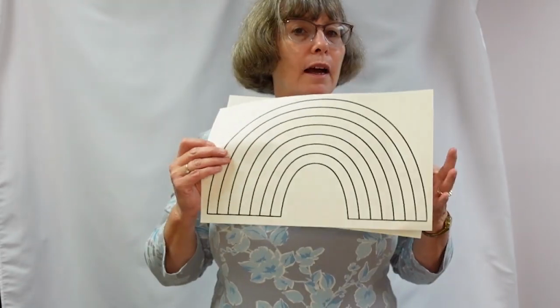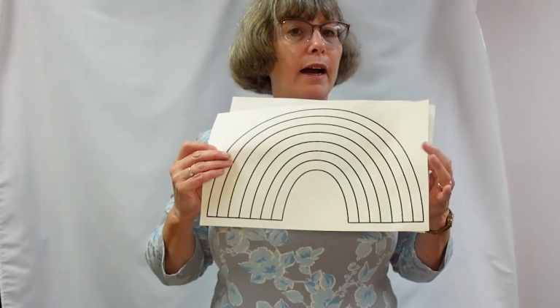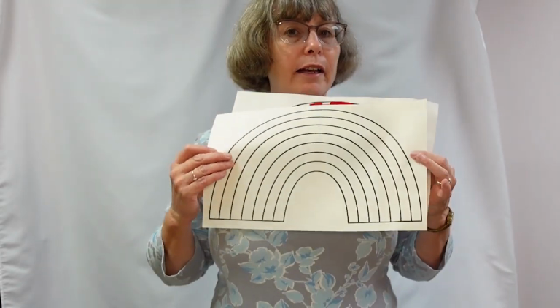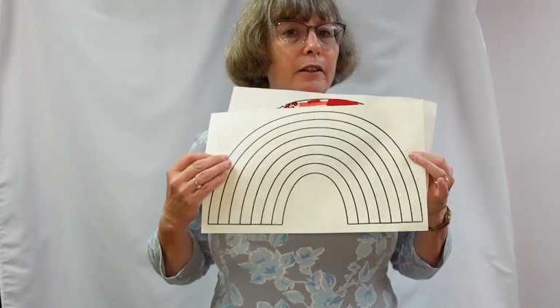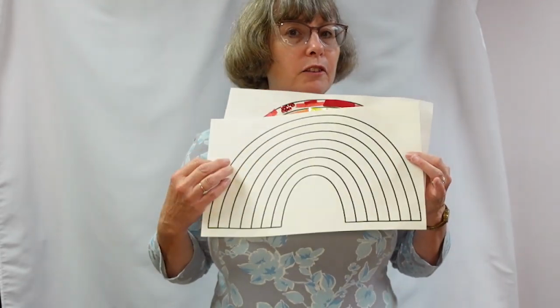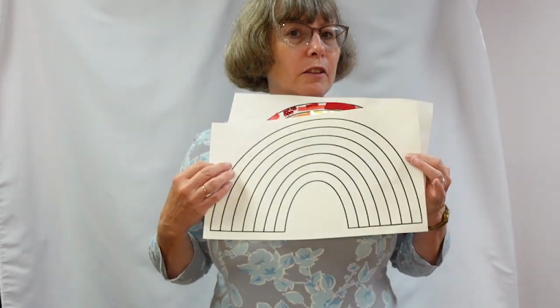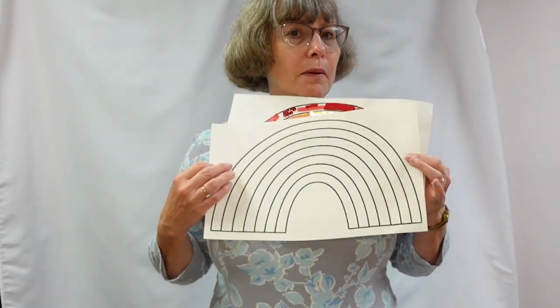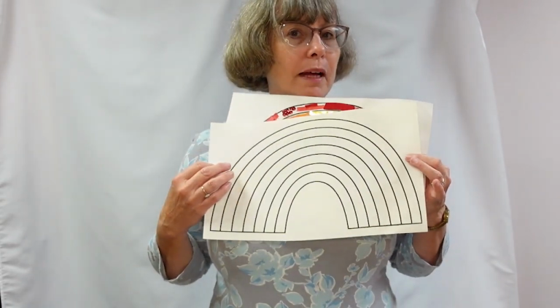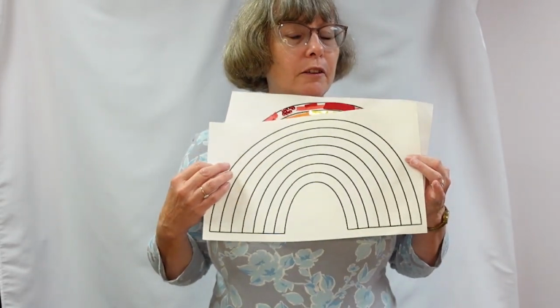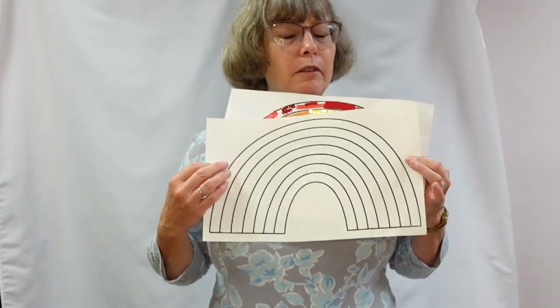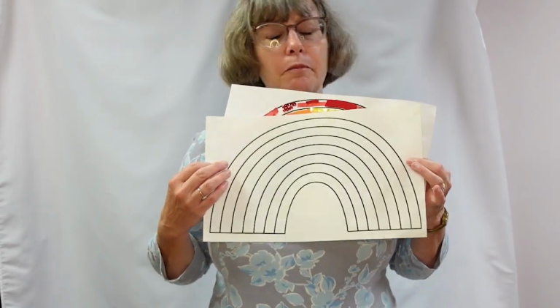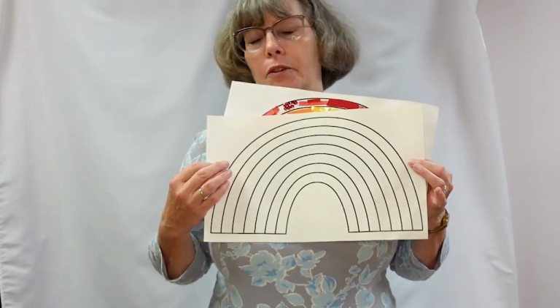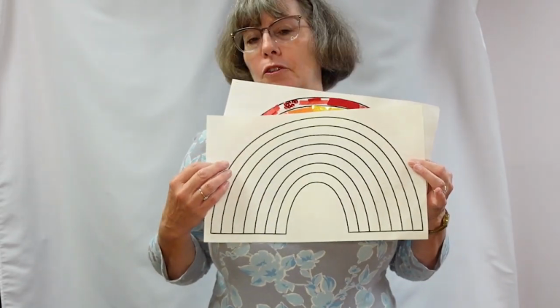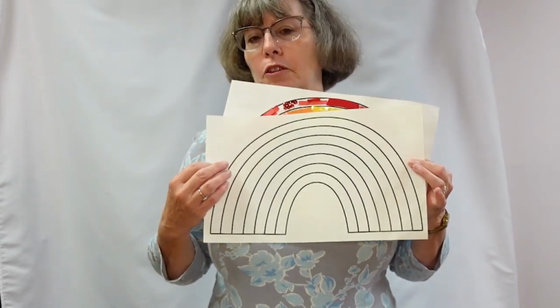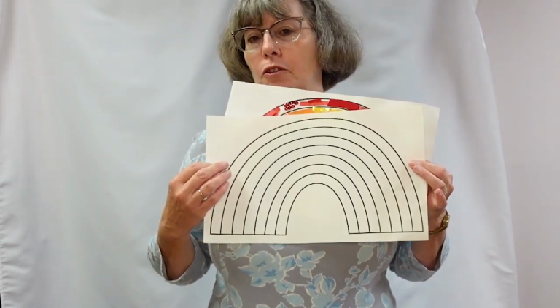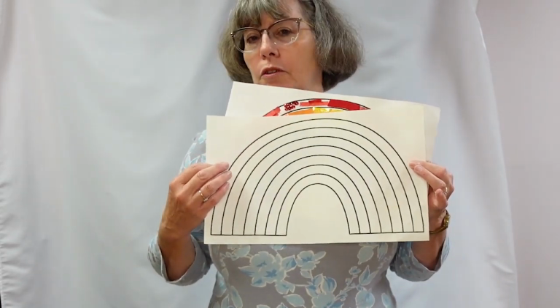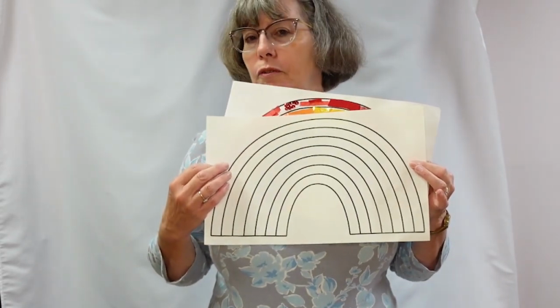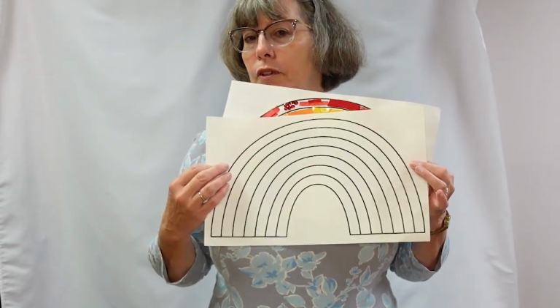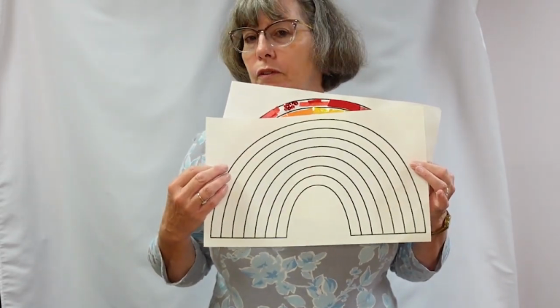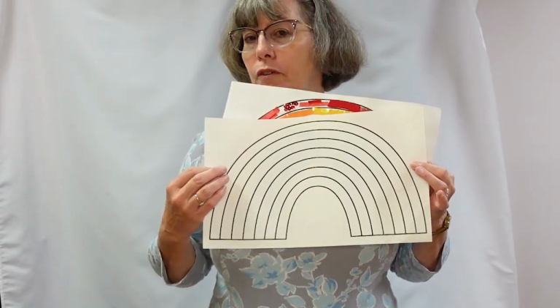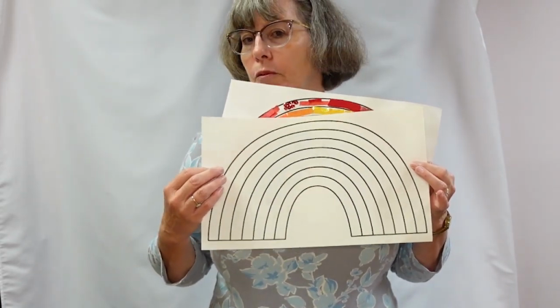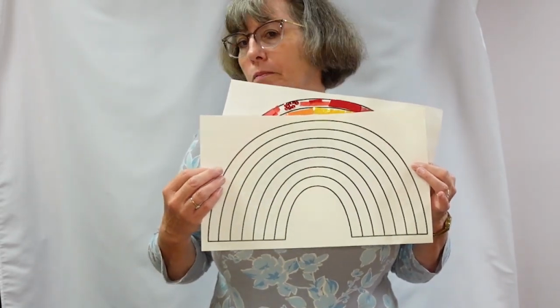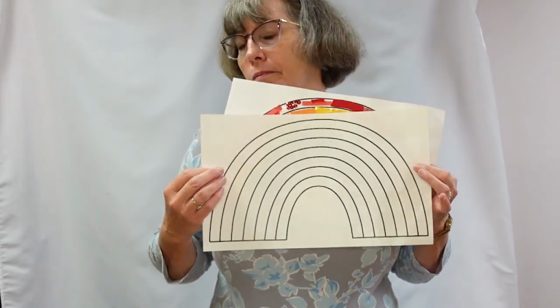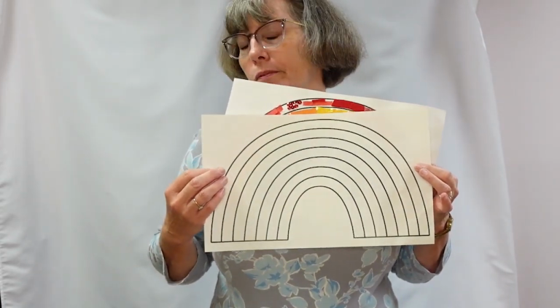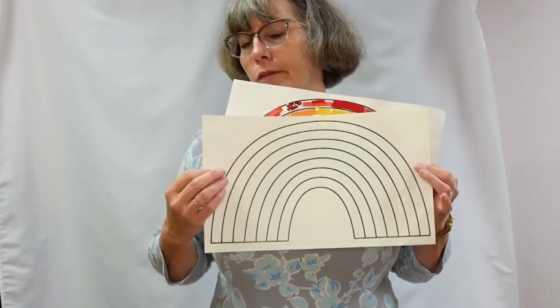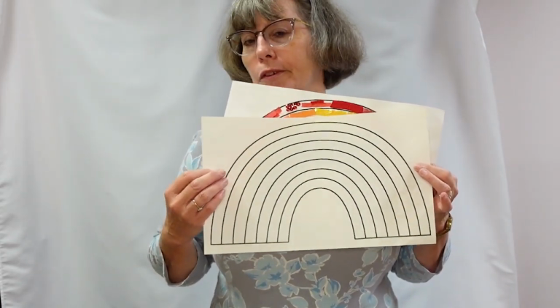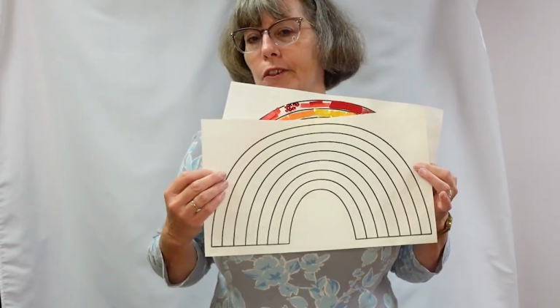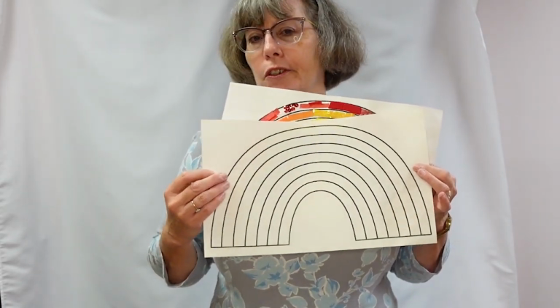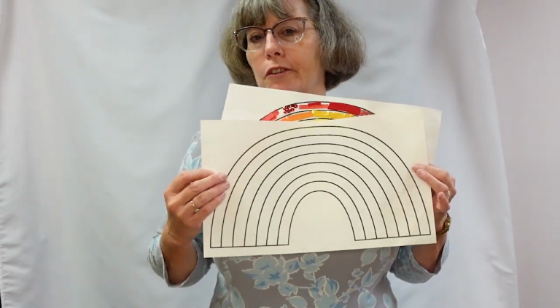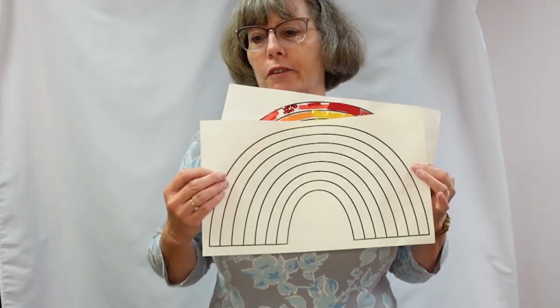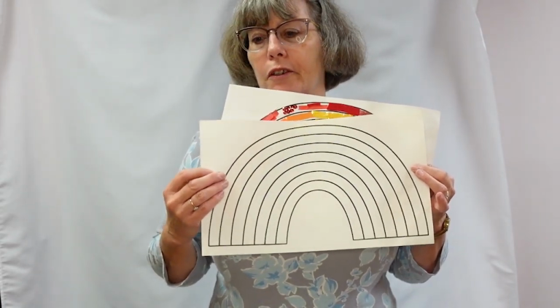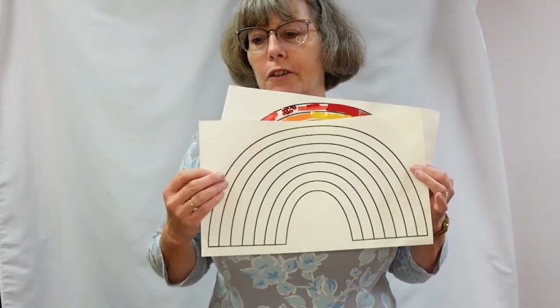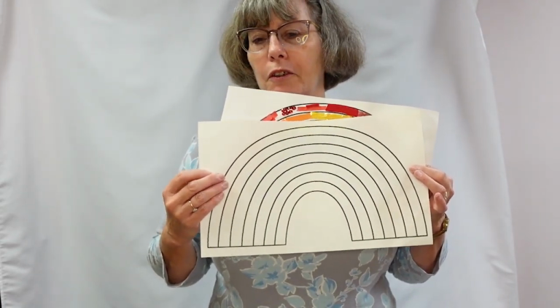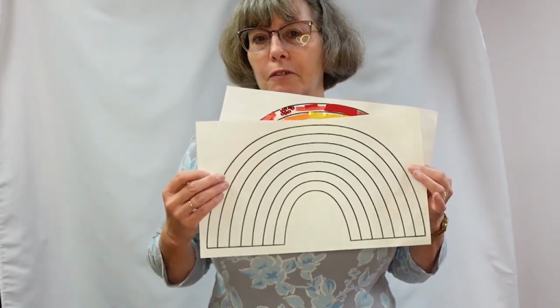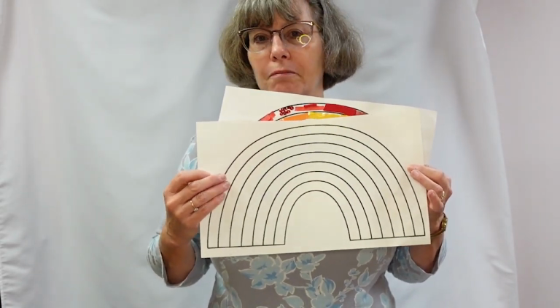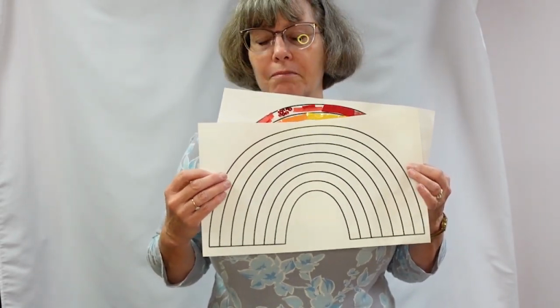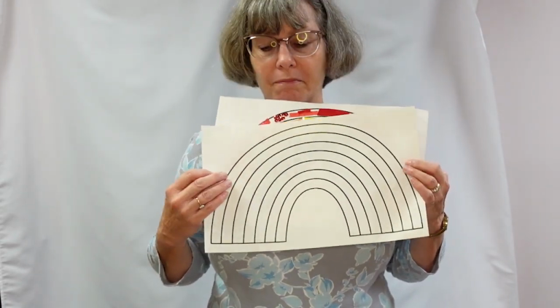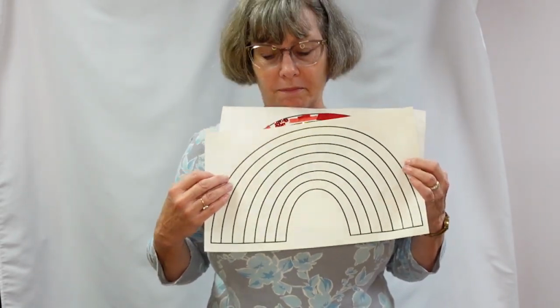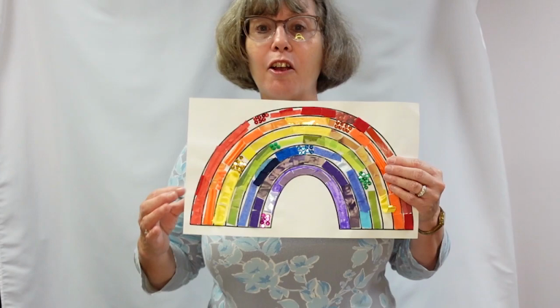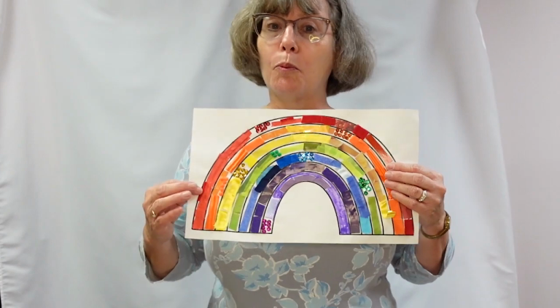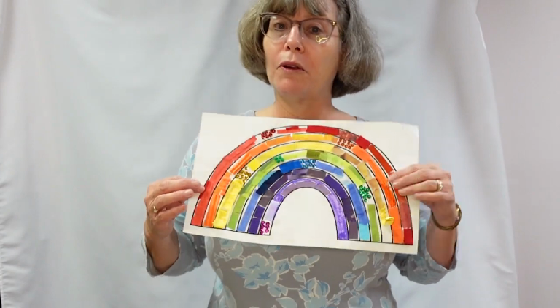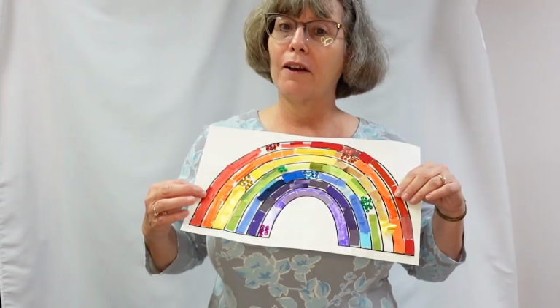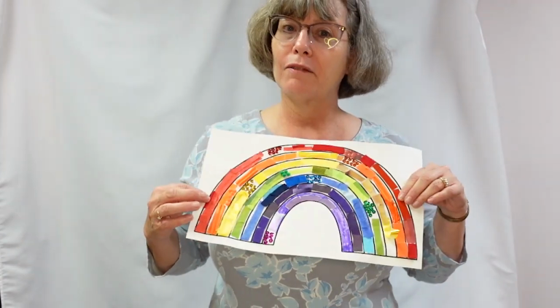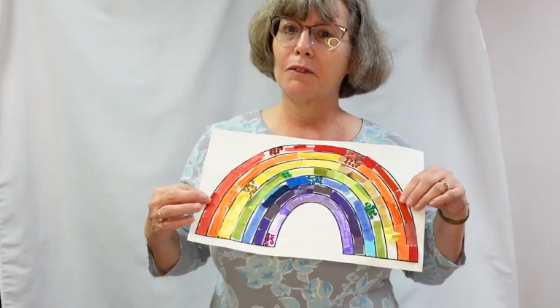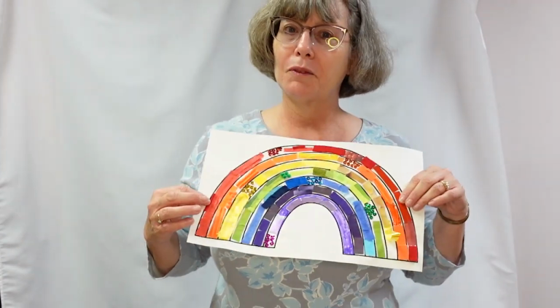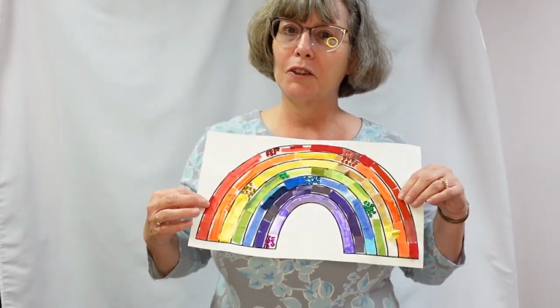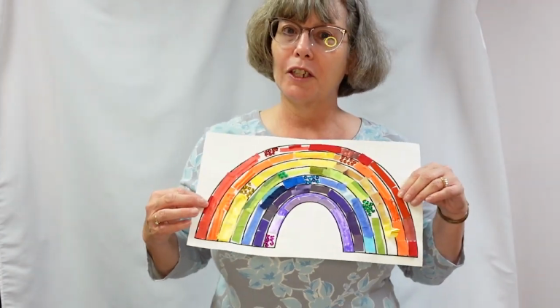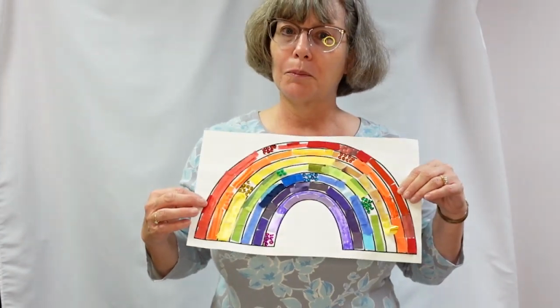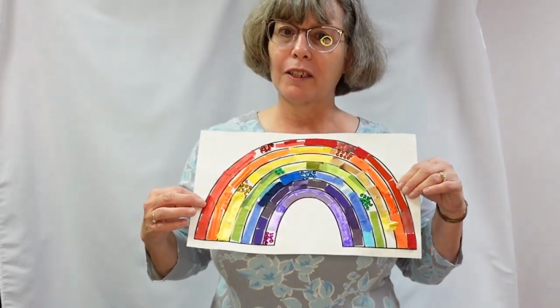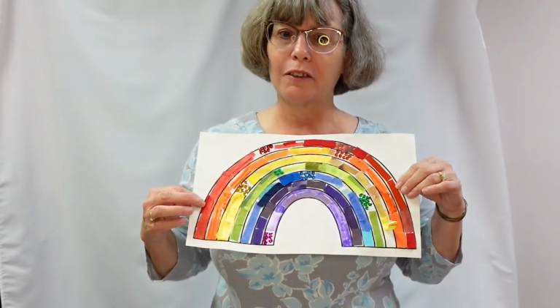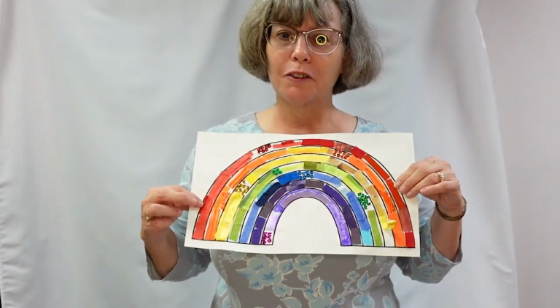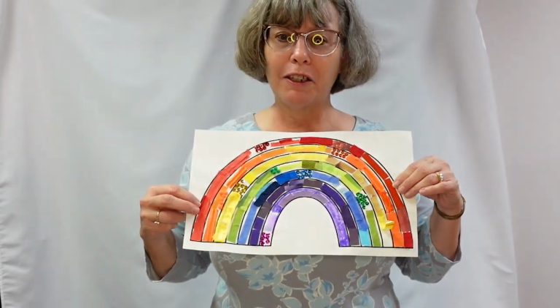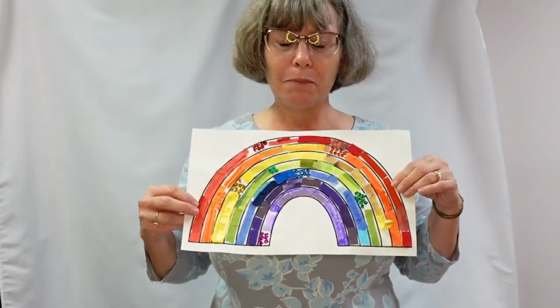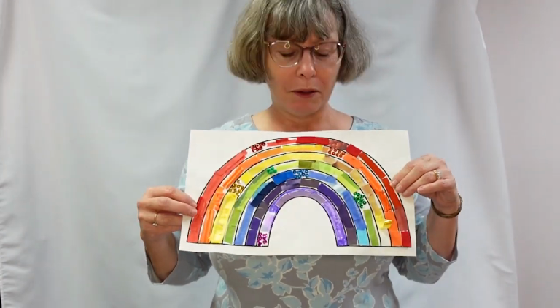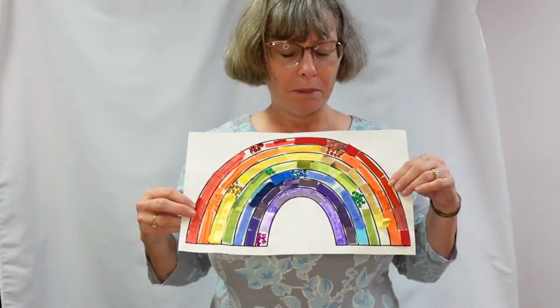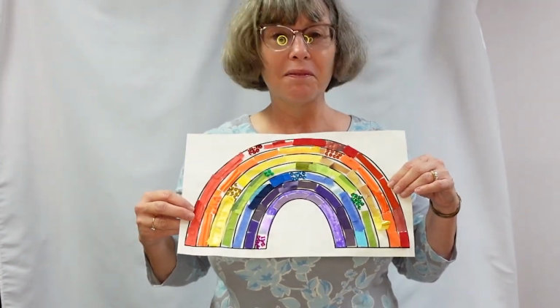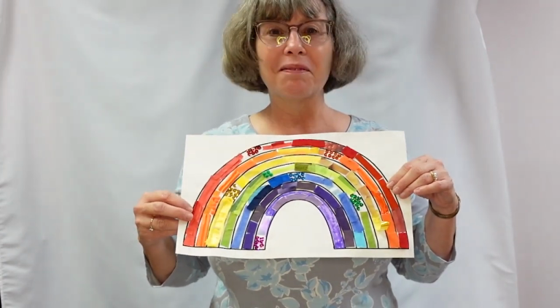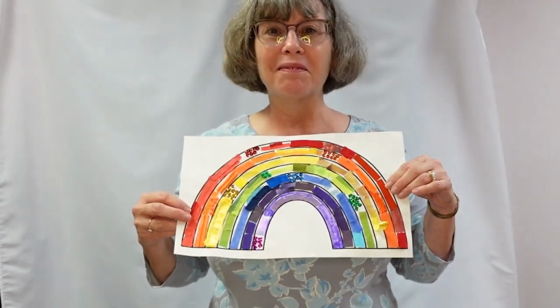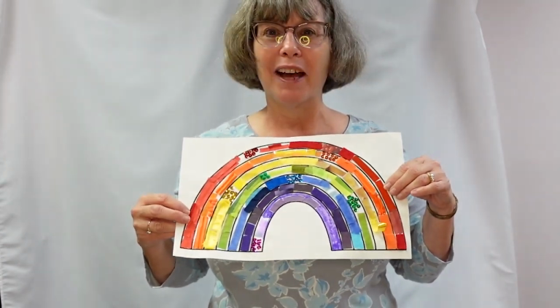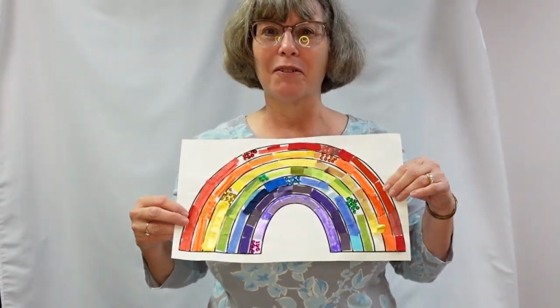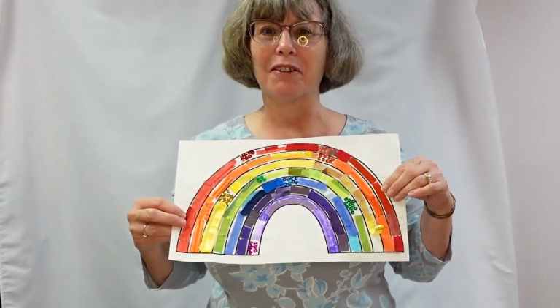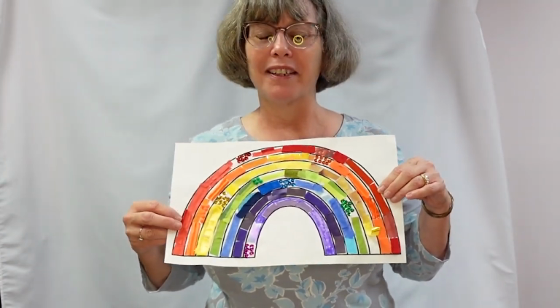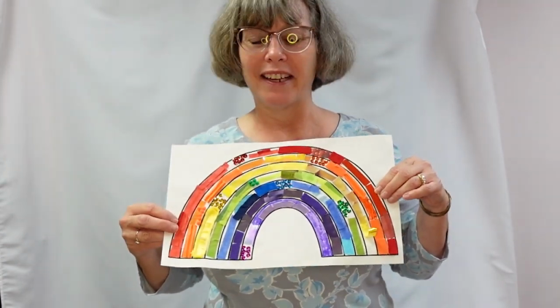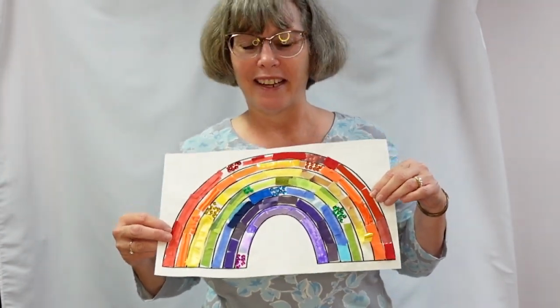I used the pattern, but you can do it freeform or you can draw your own. I hope you have fun with your upcycled rainbow. Have a great day!